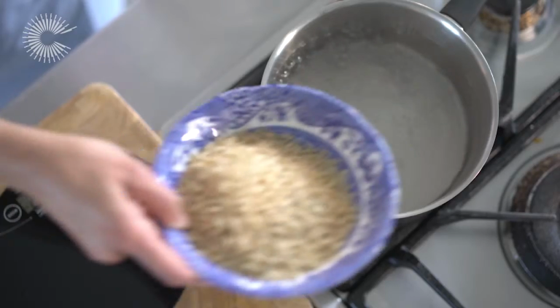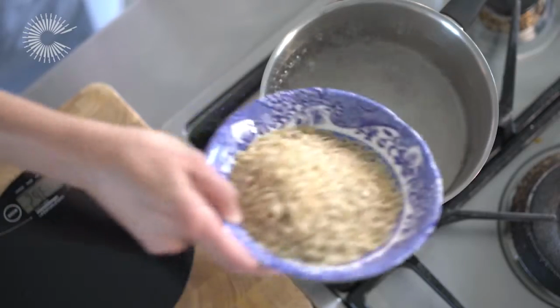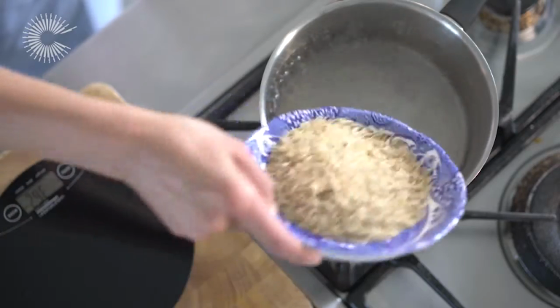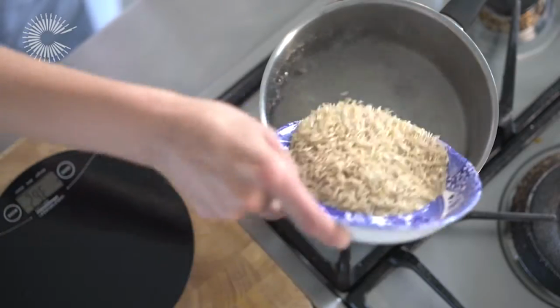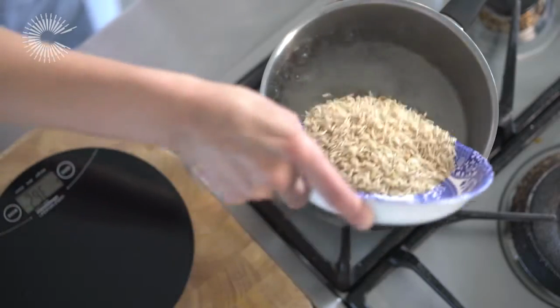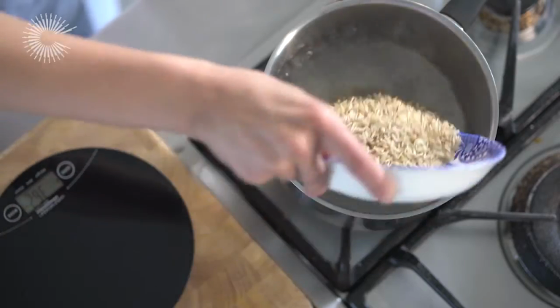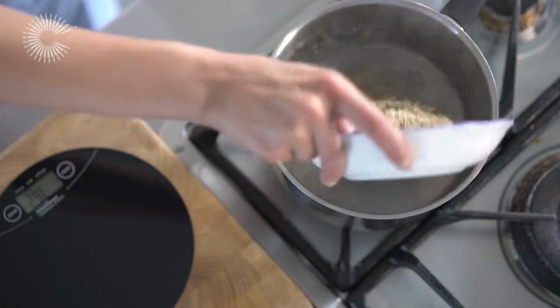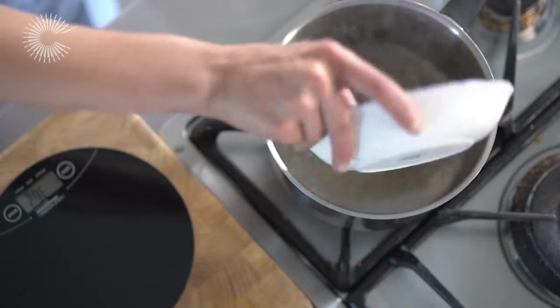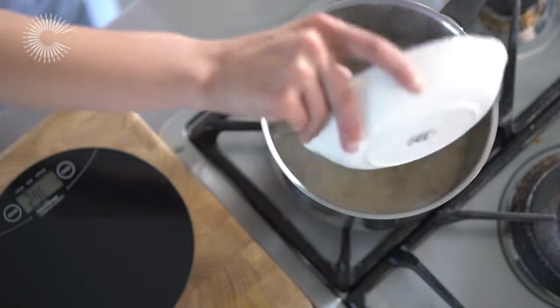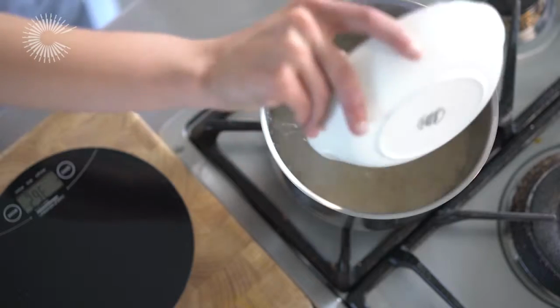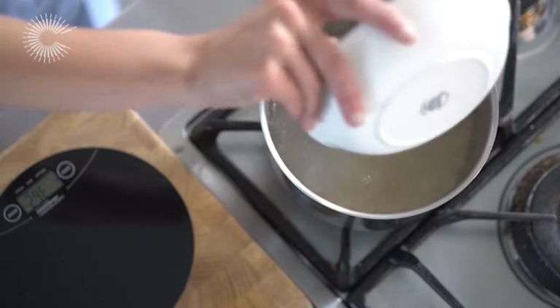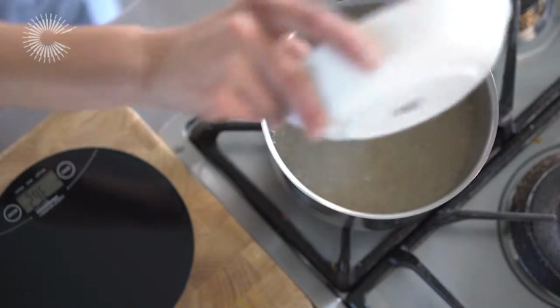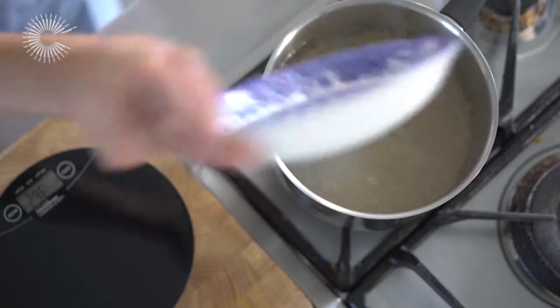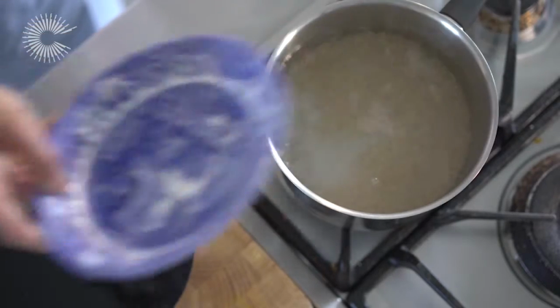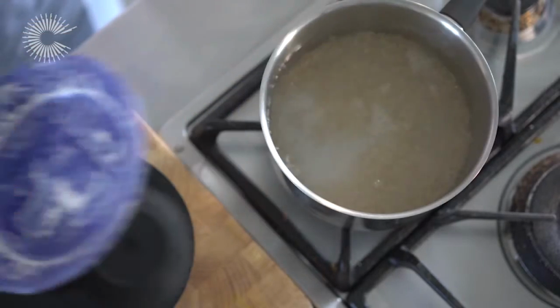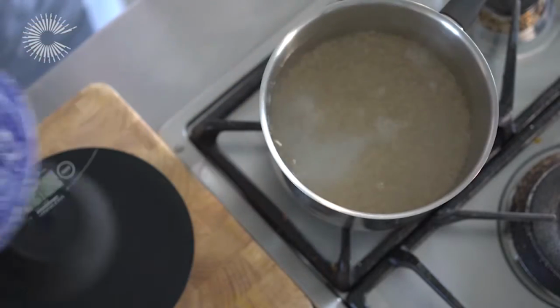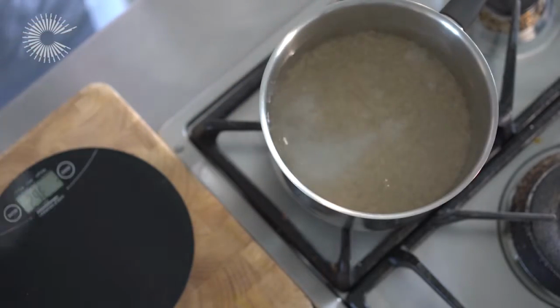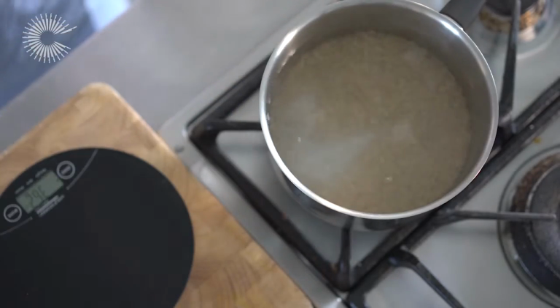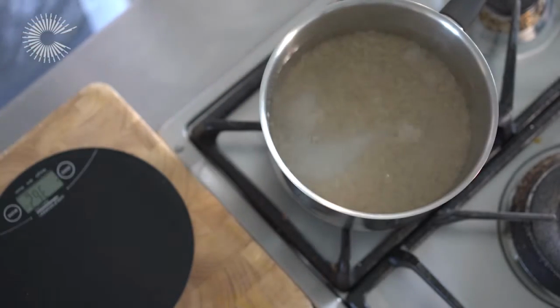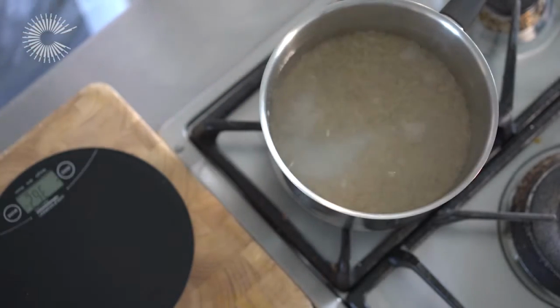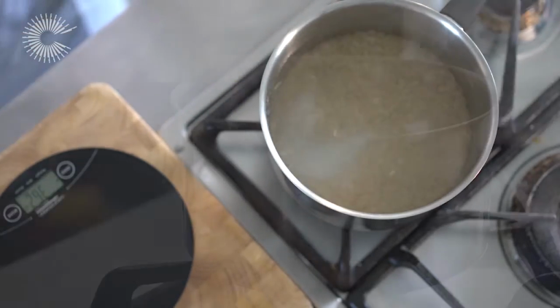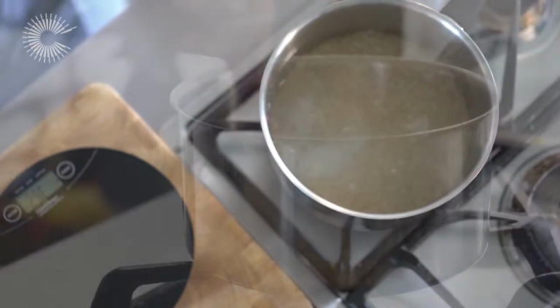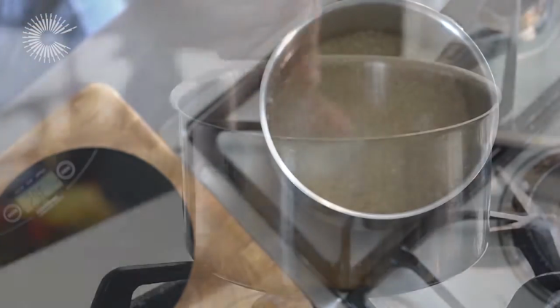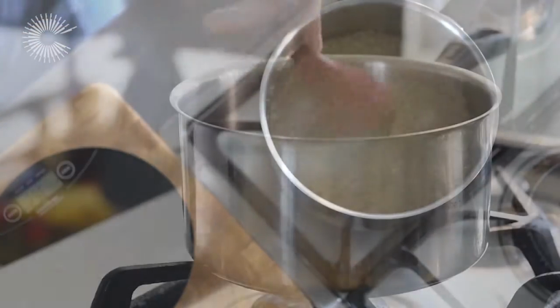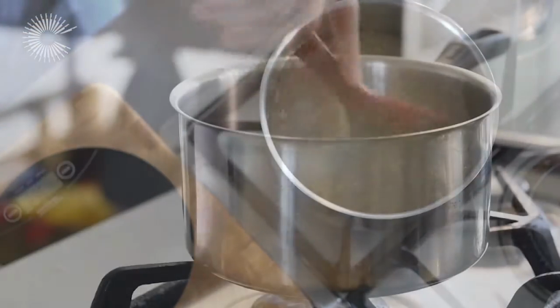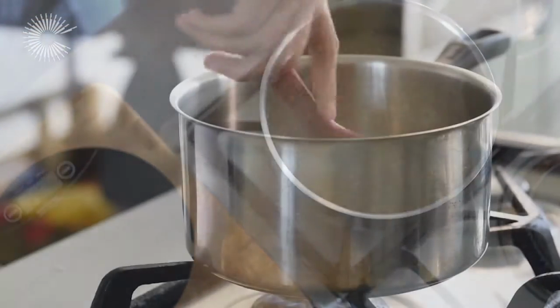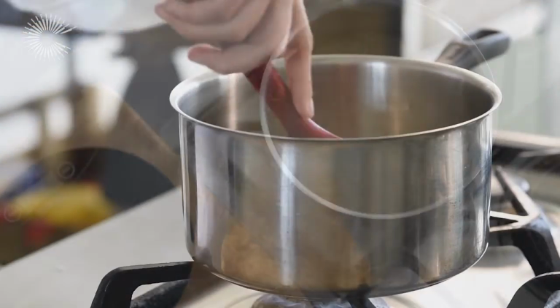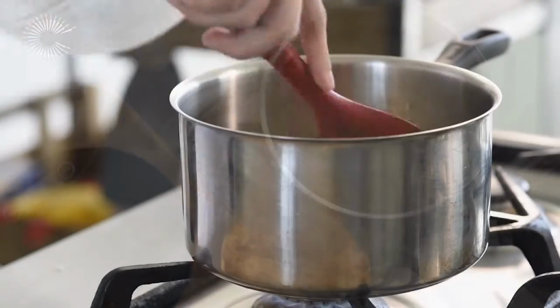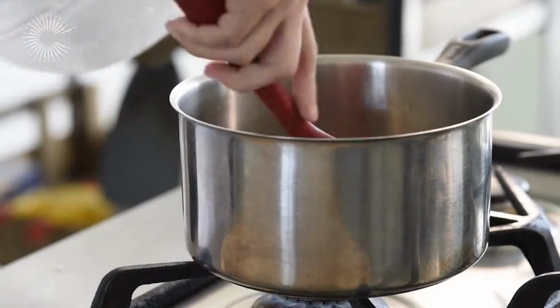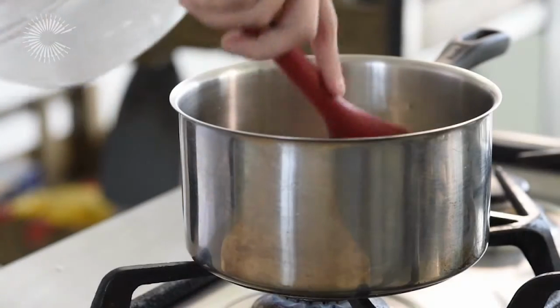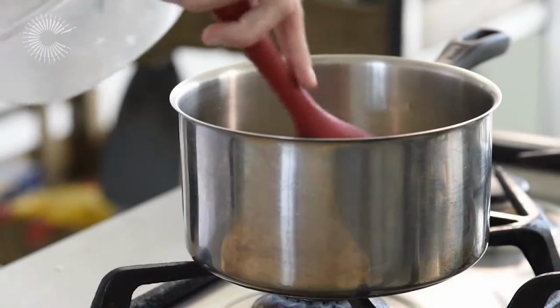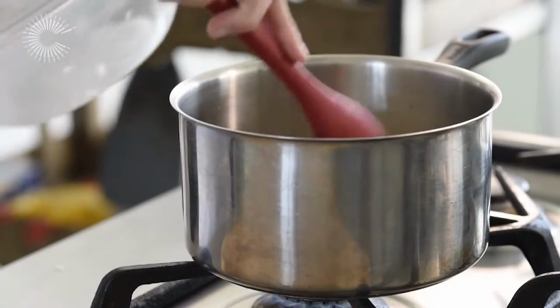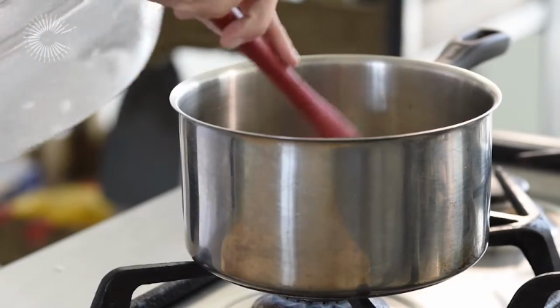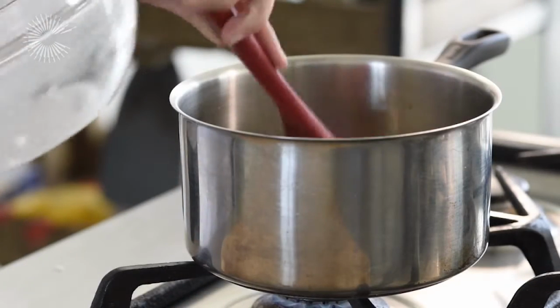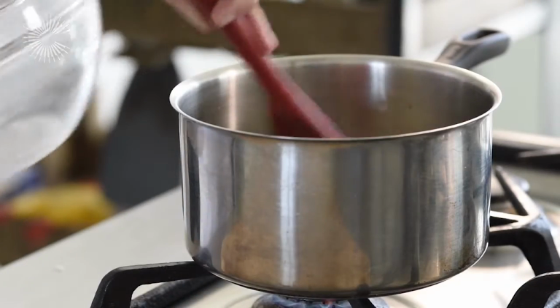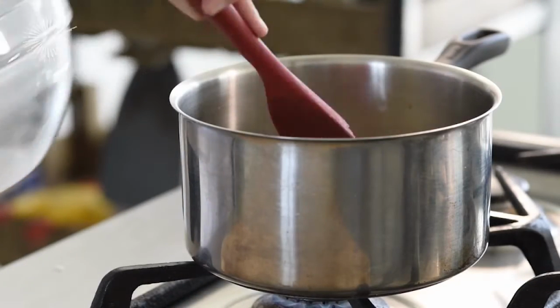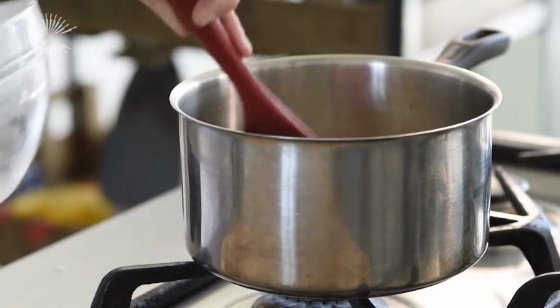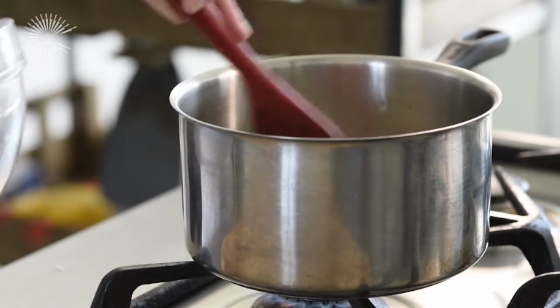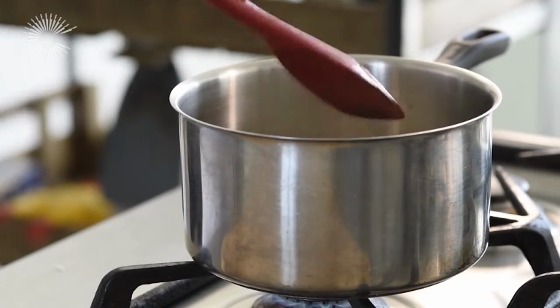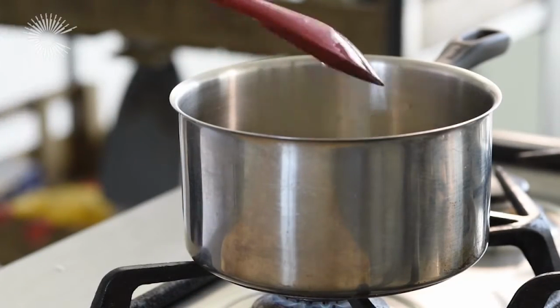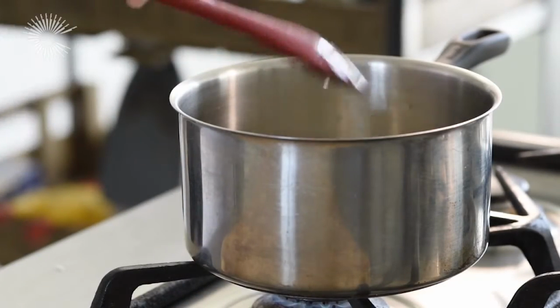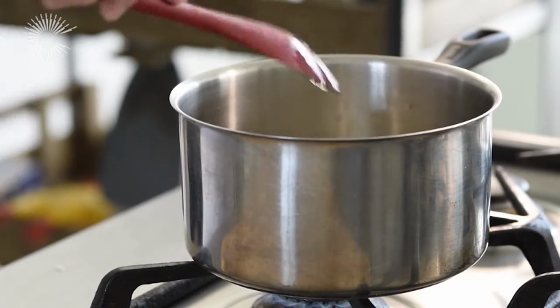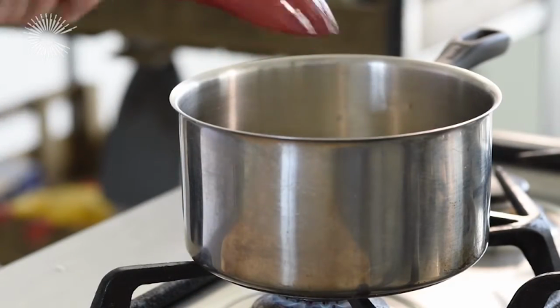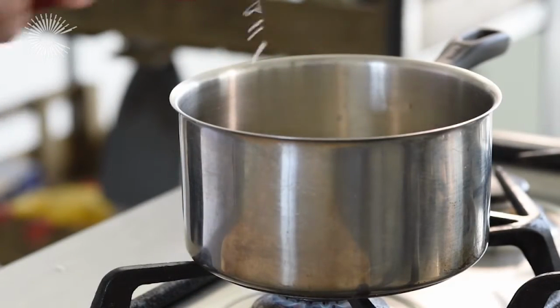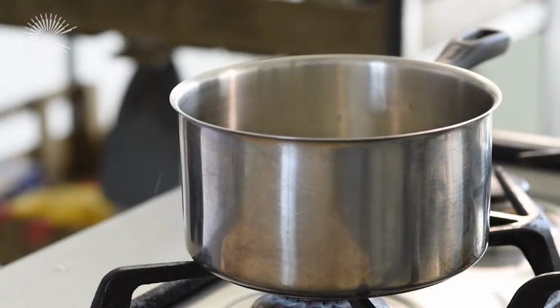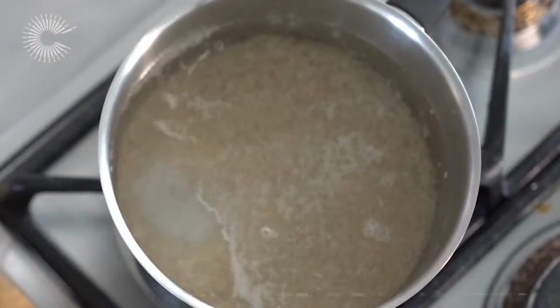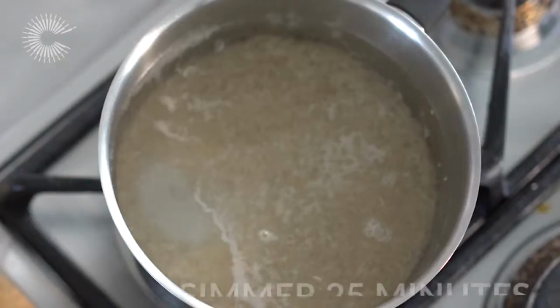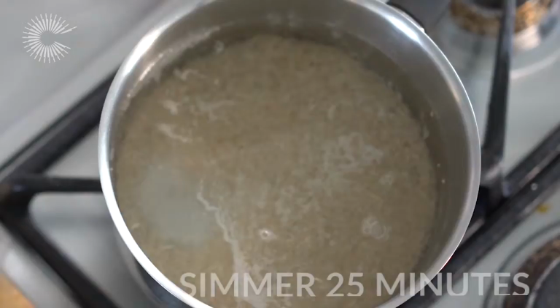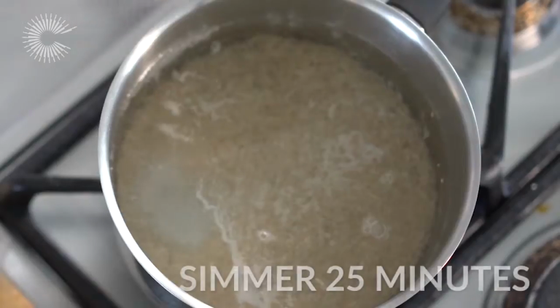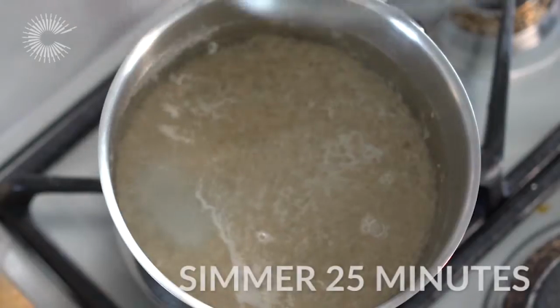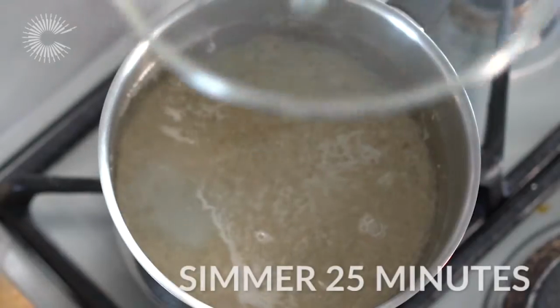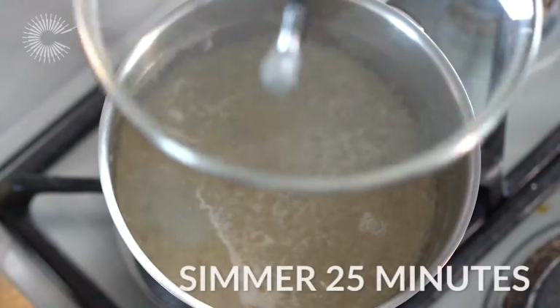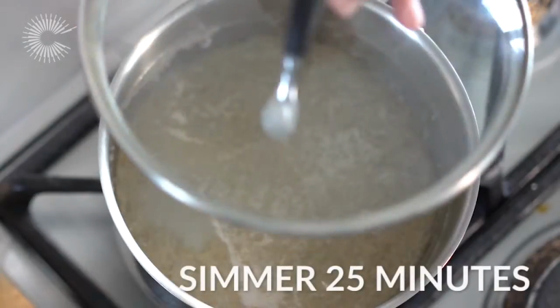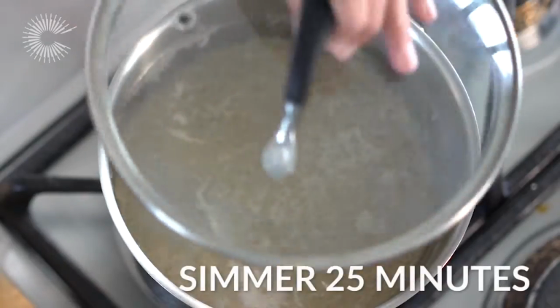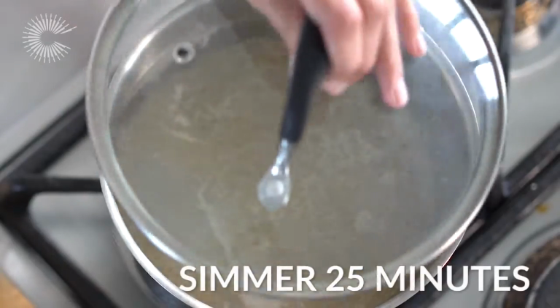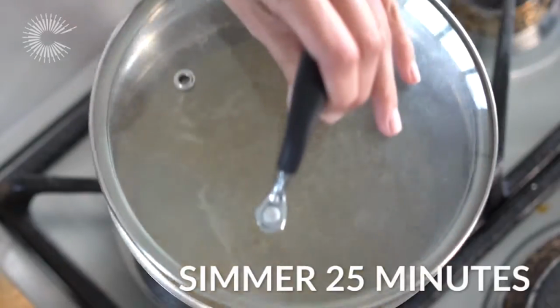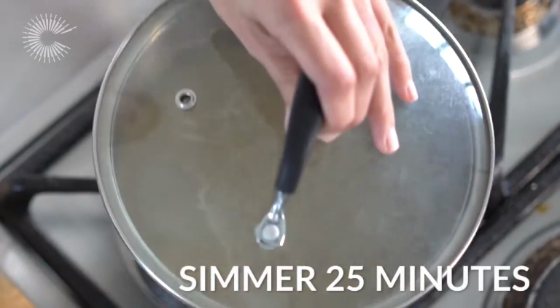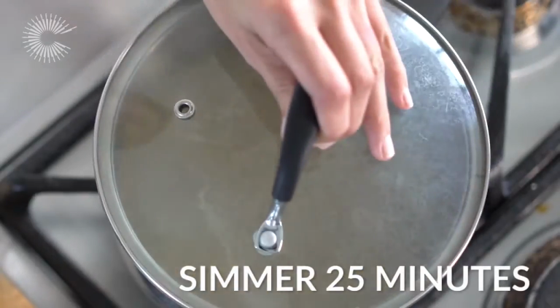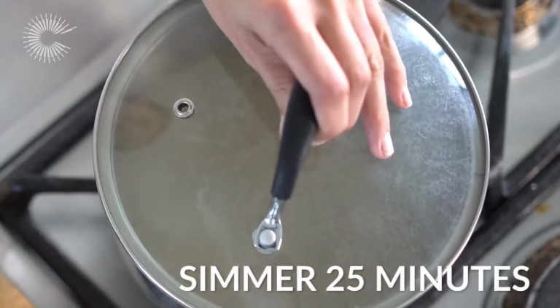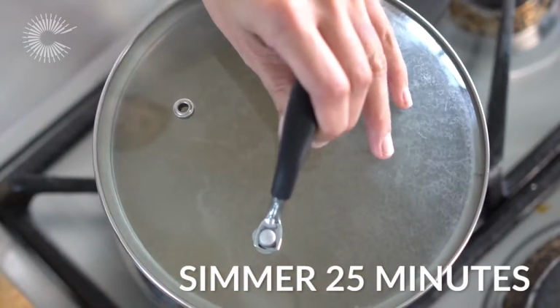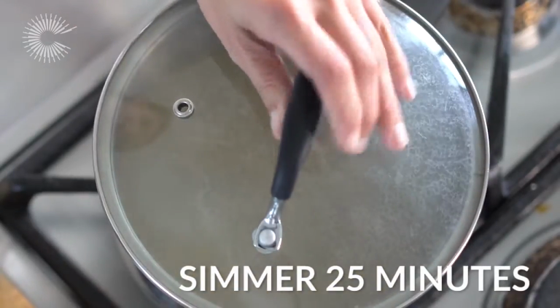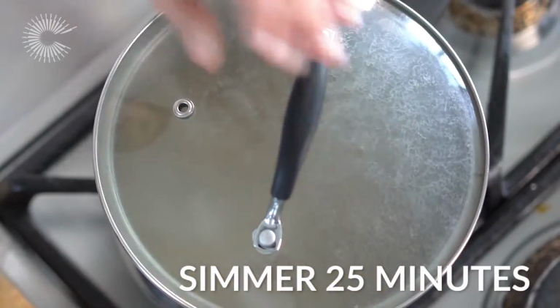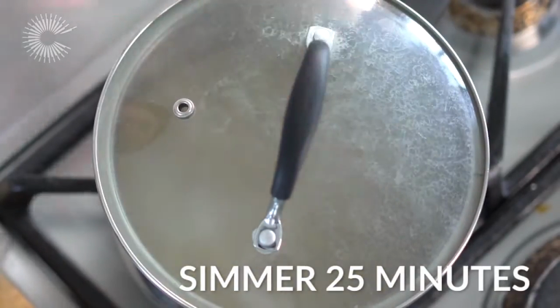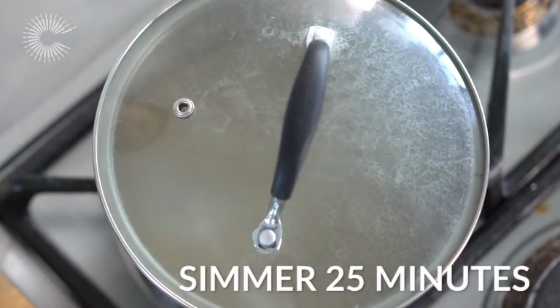Next, pour the rice into the boiling water and stir once. Turn the heat down and leave to simmer for 25 minutes.